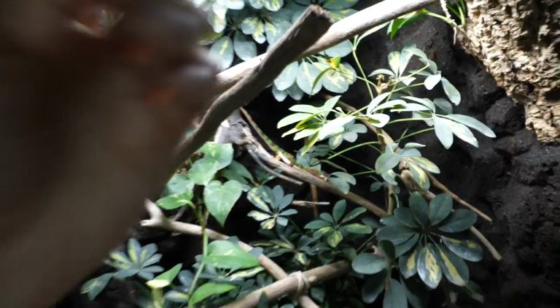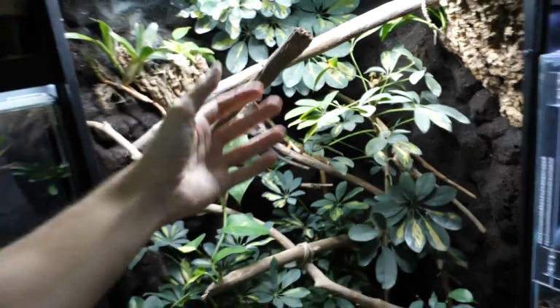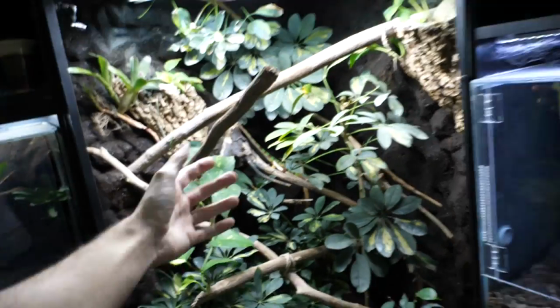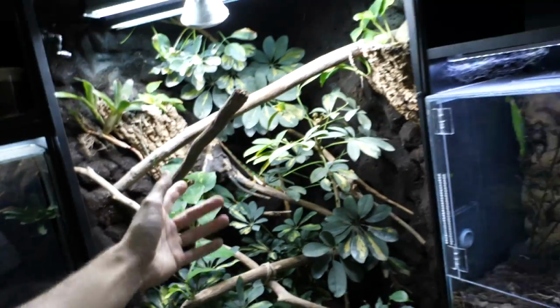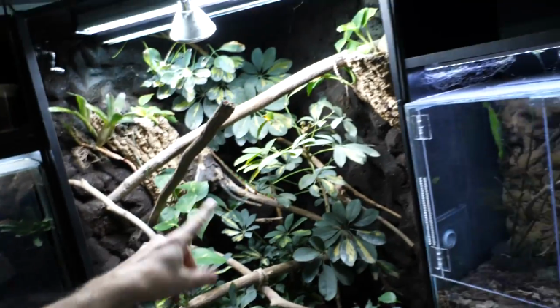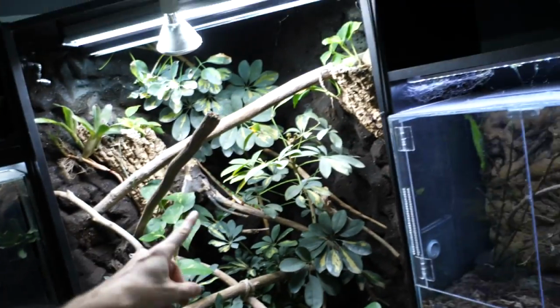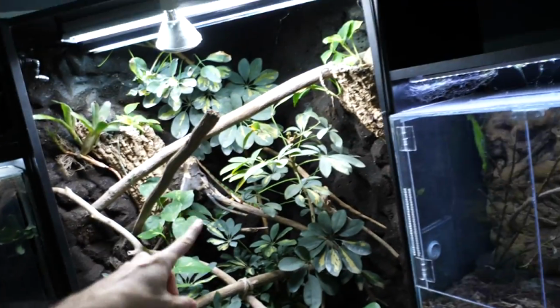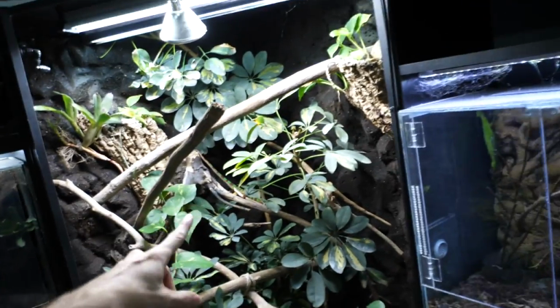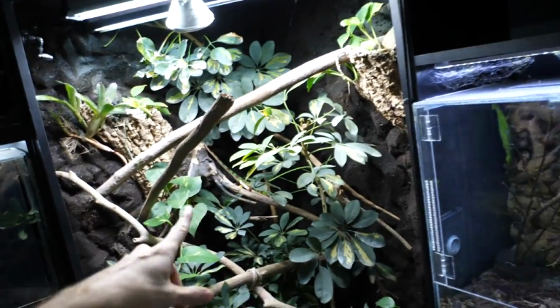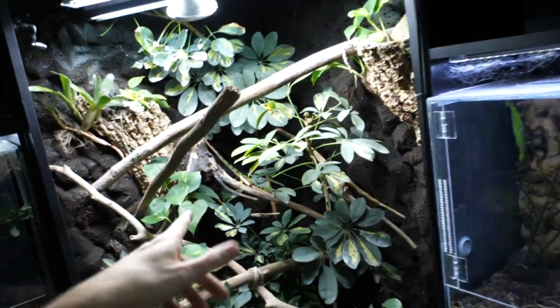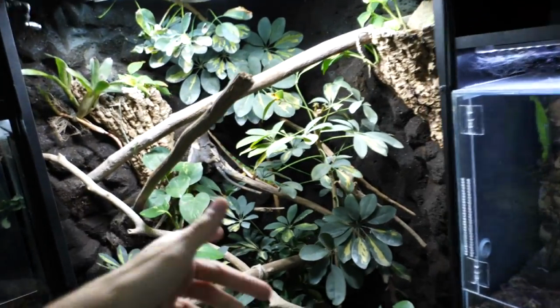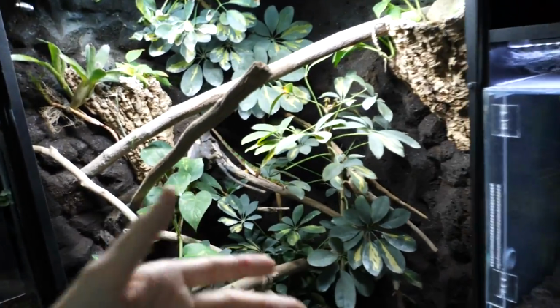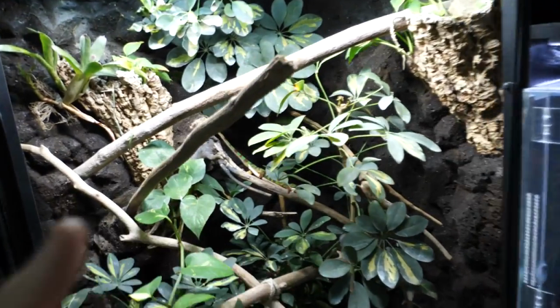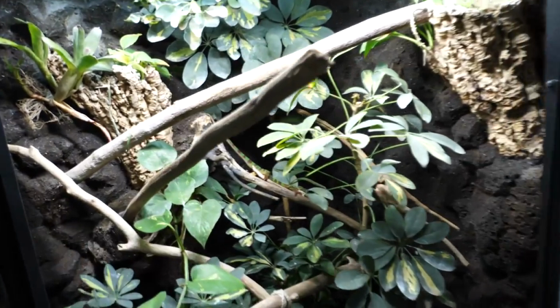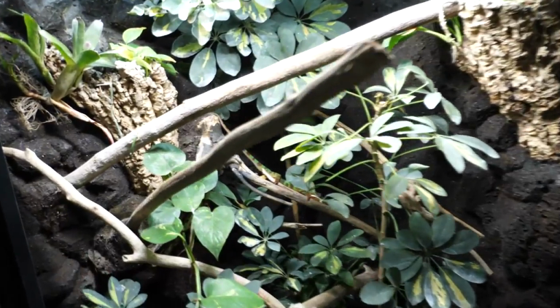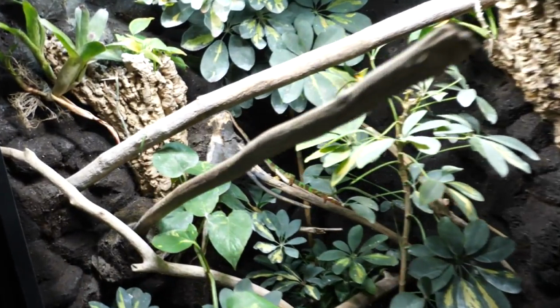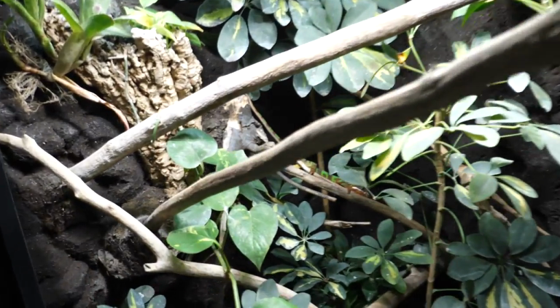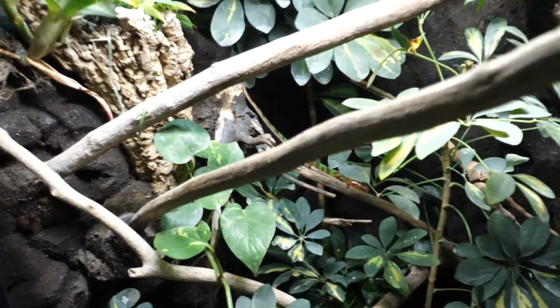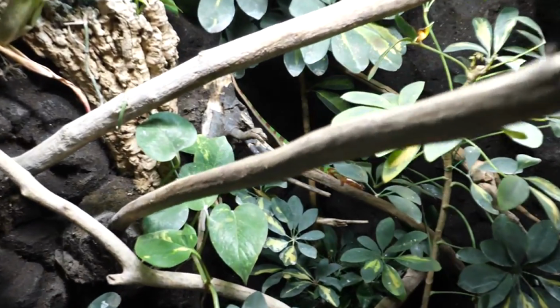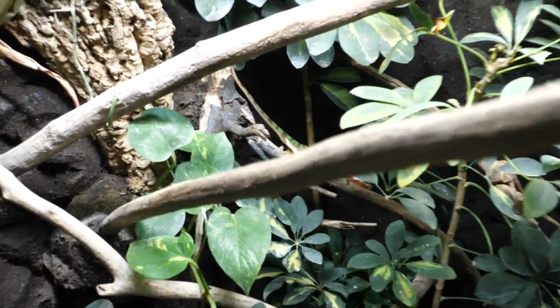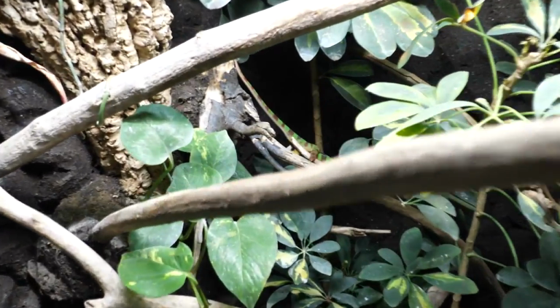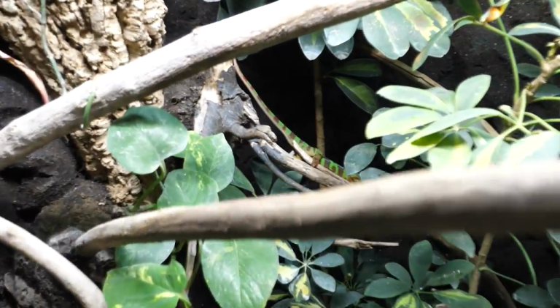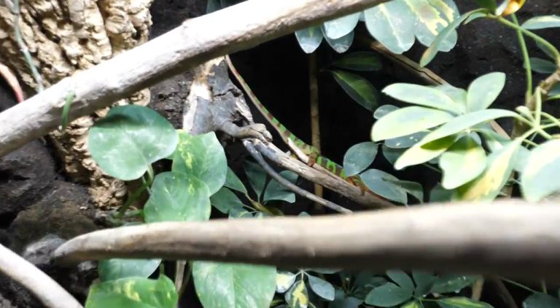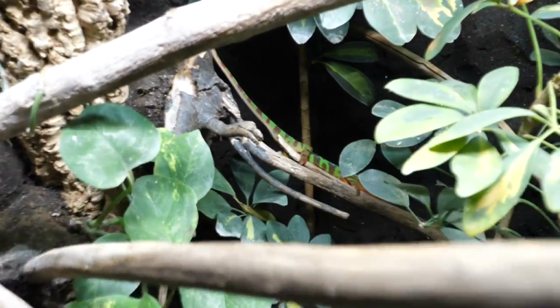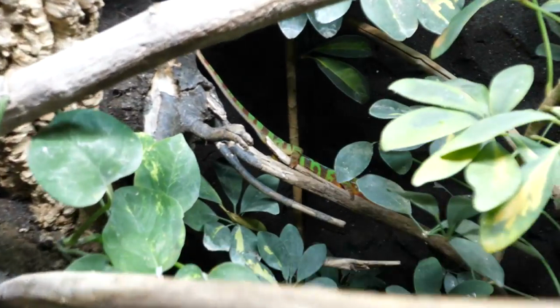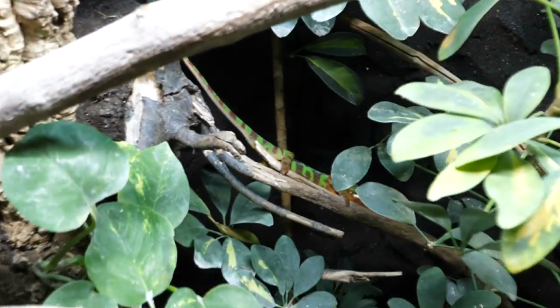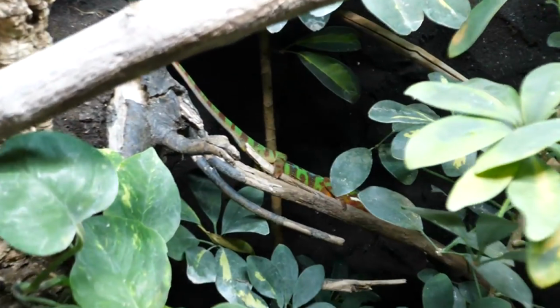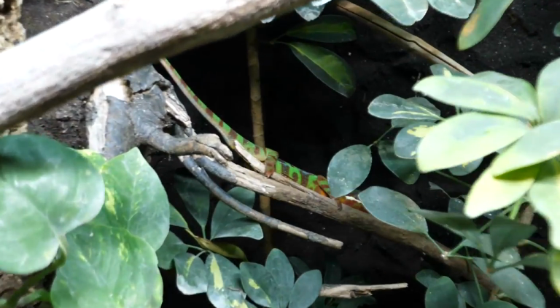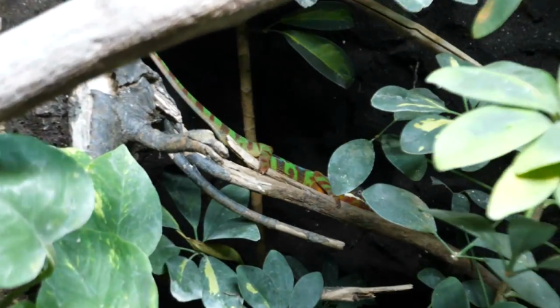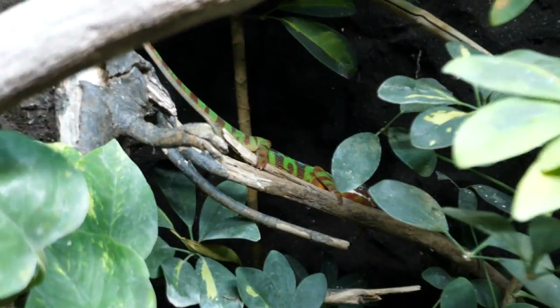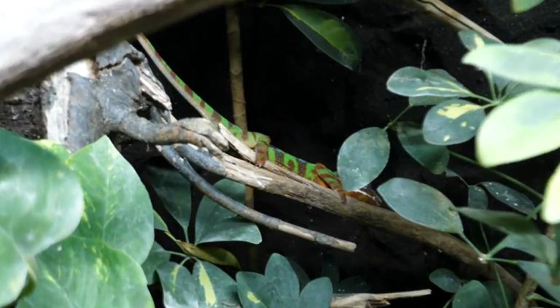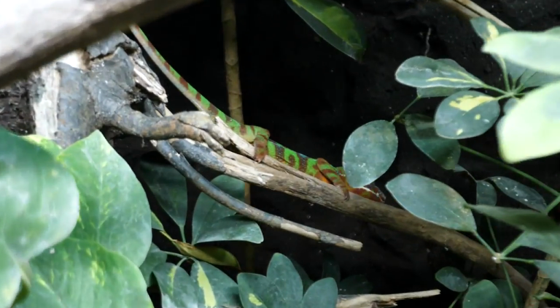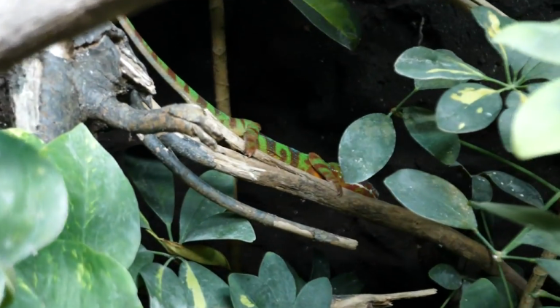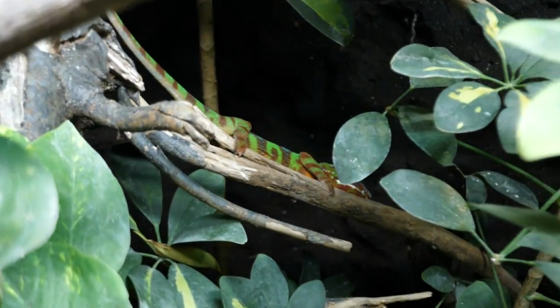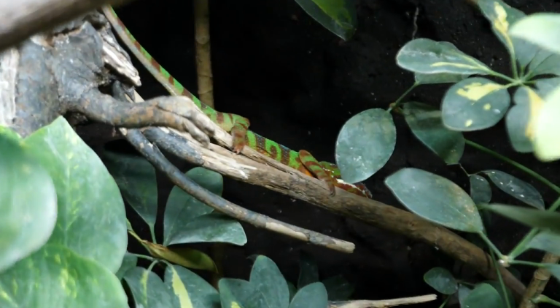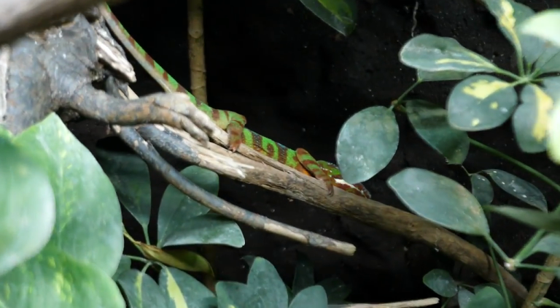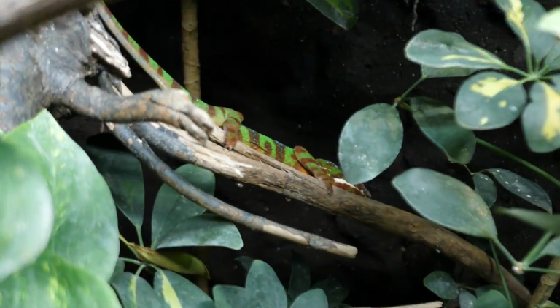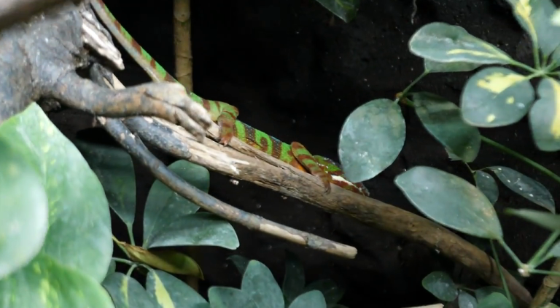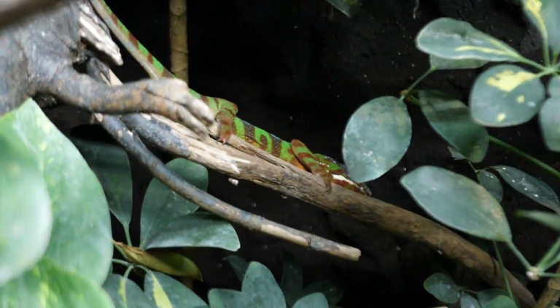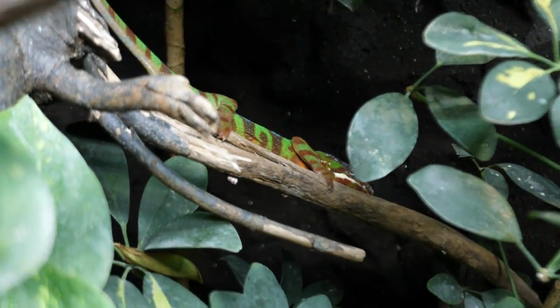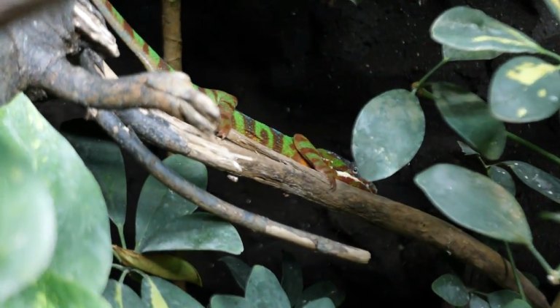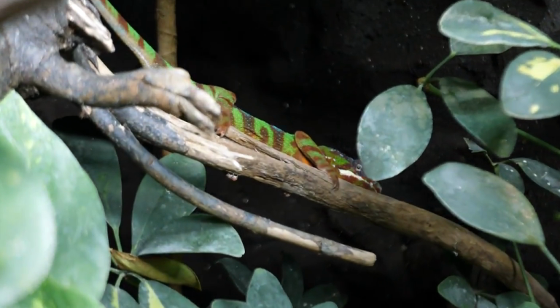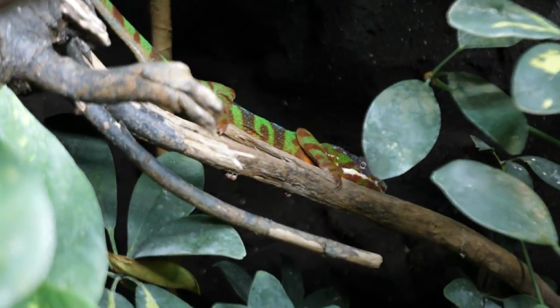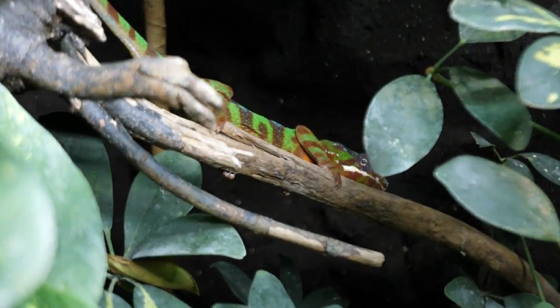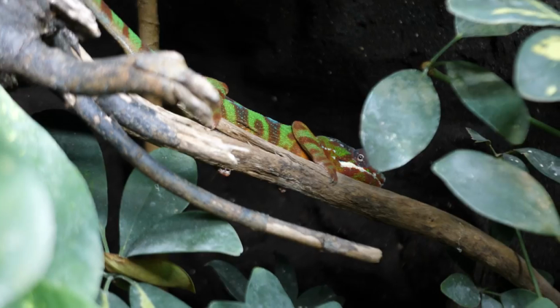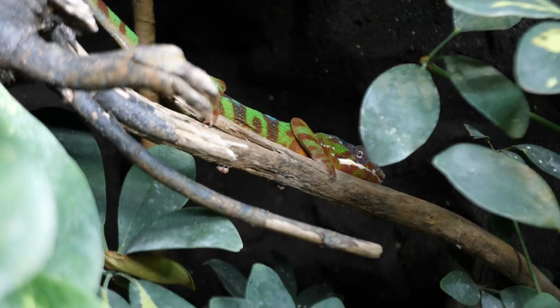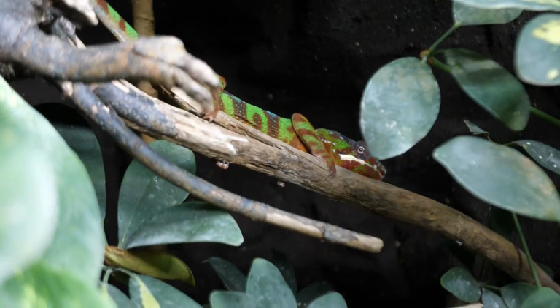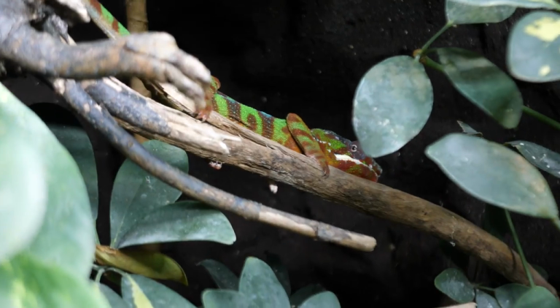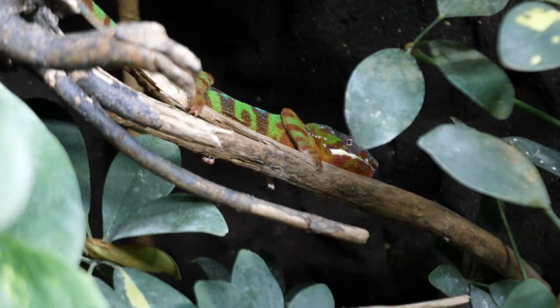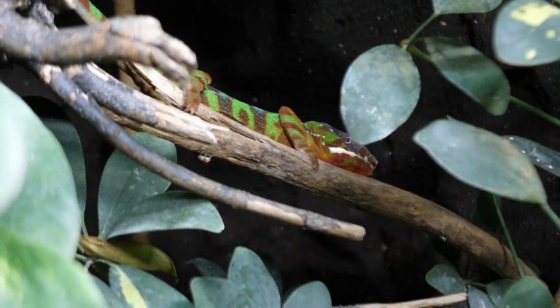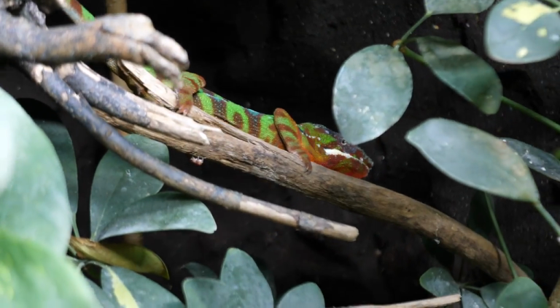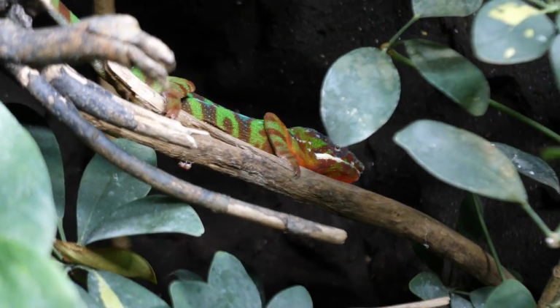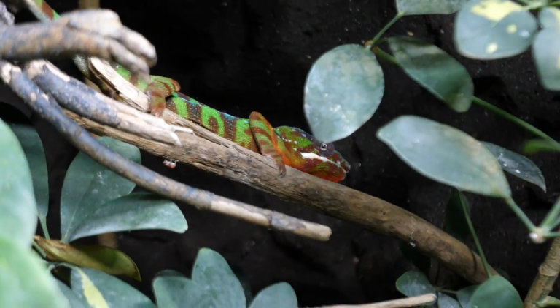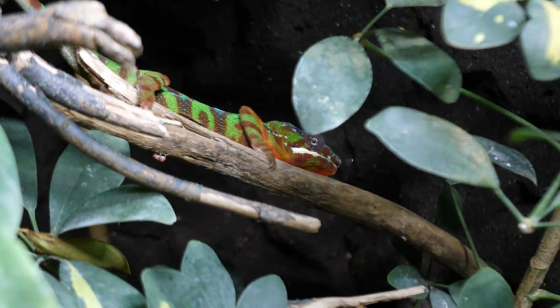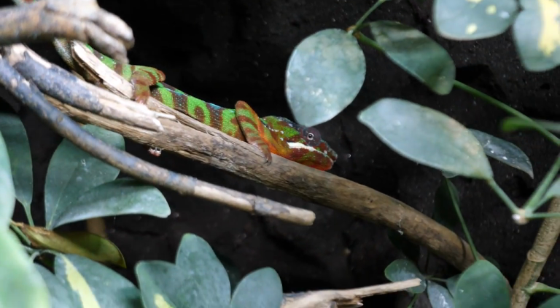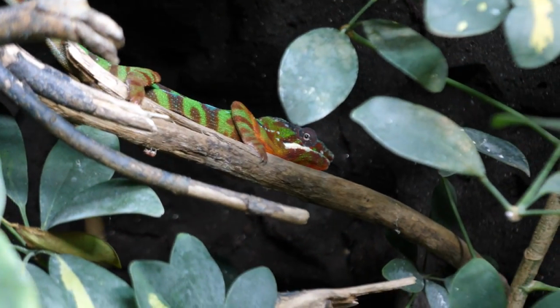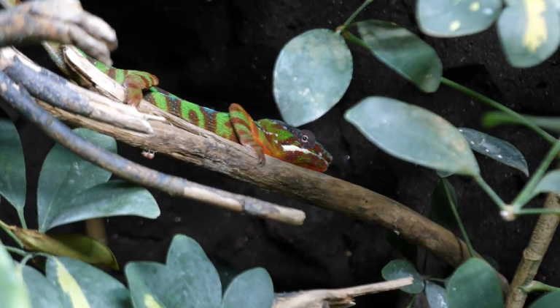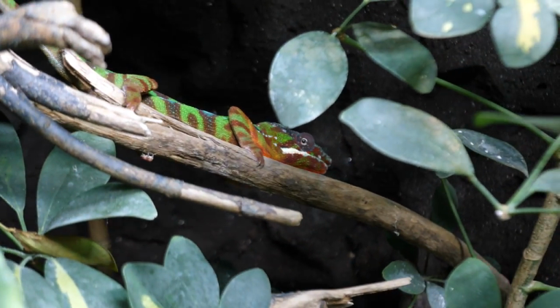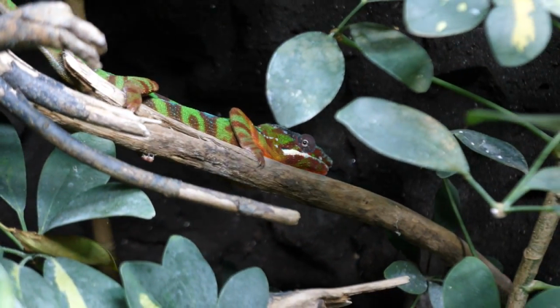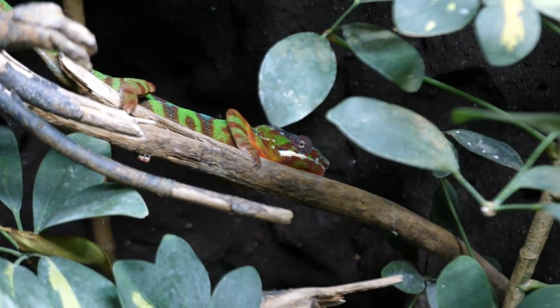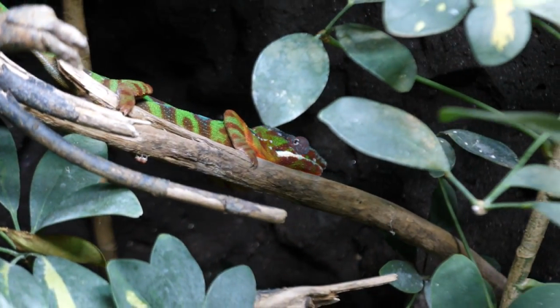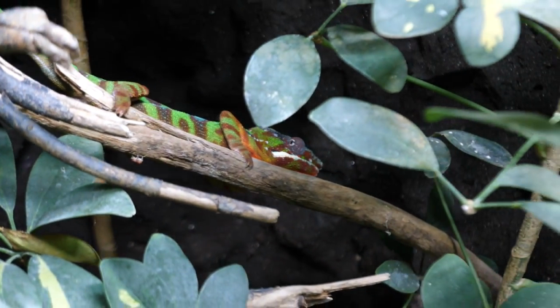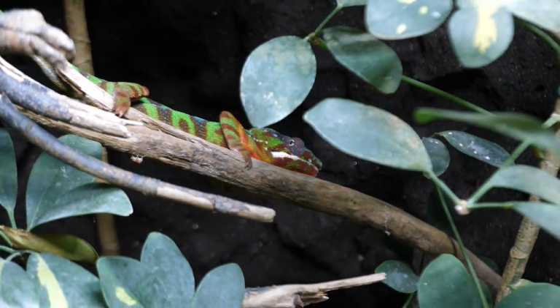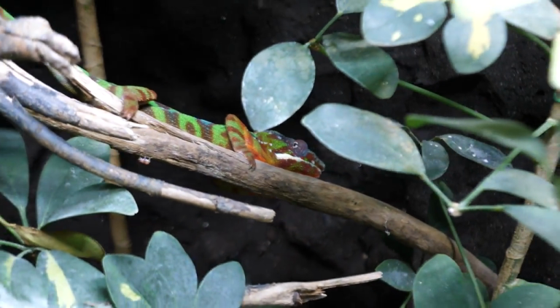This is Felix's enclosure, and in case you don't know, this is Felix. He is a panther chameleon that is currently kind of hiding from me.